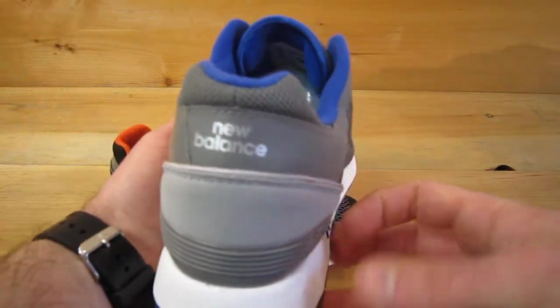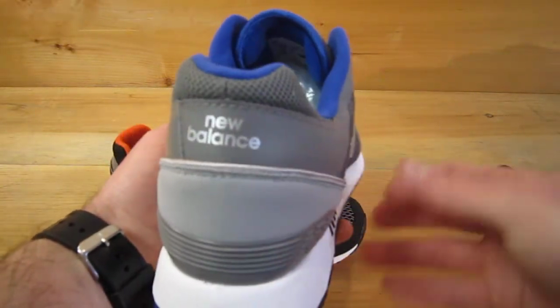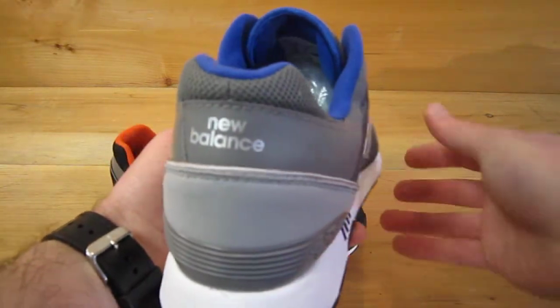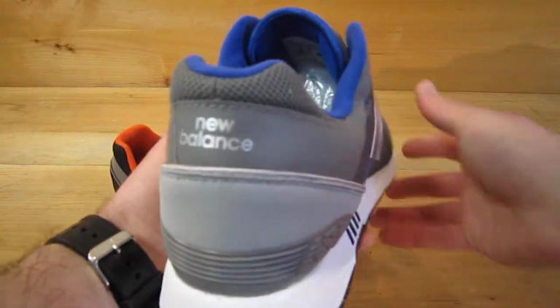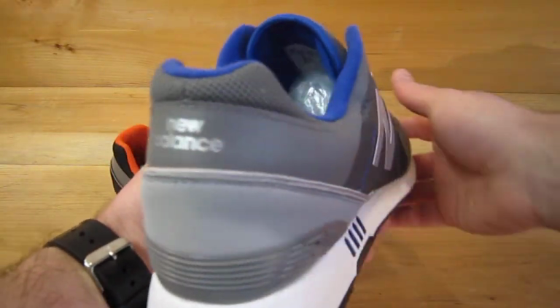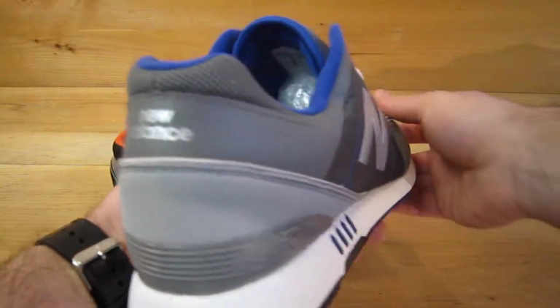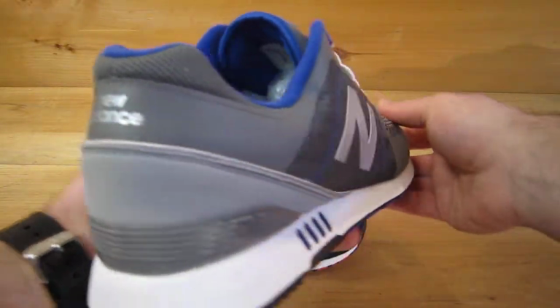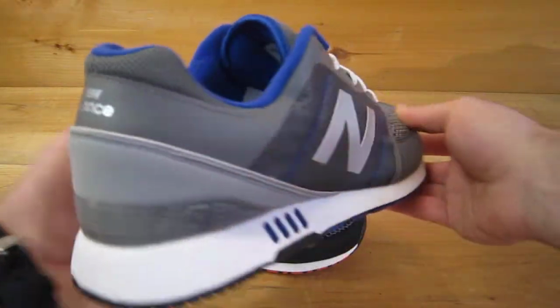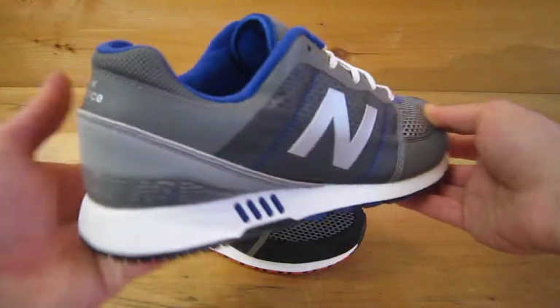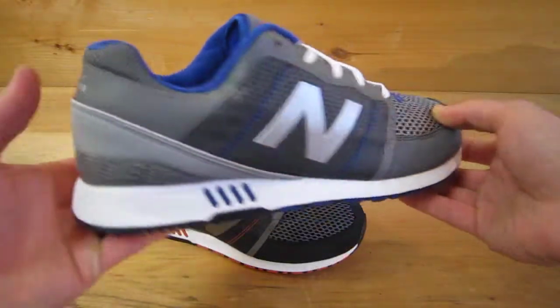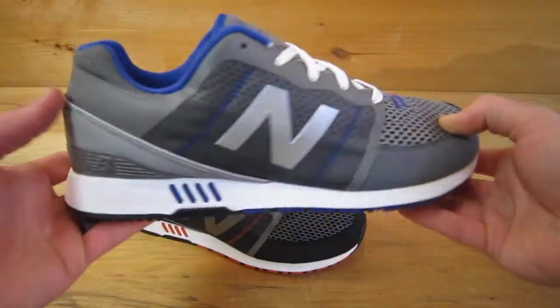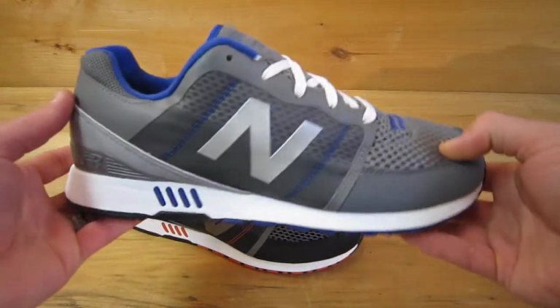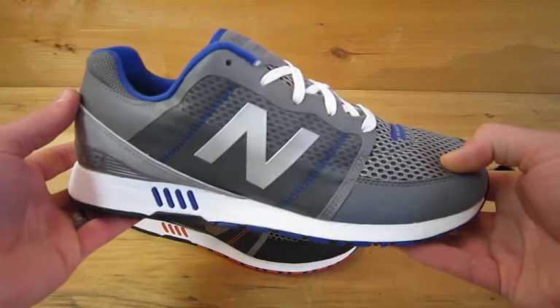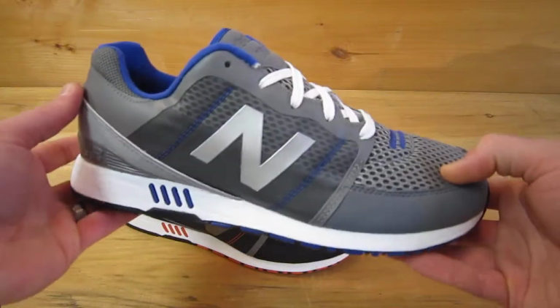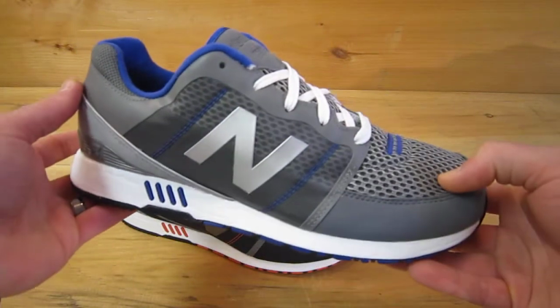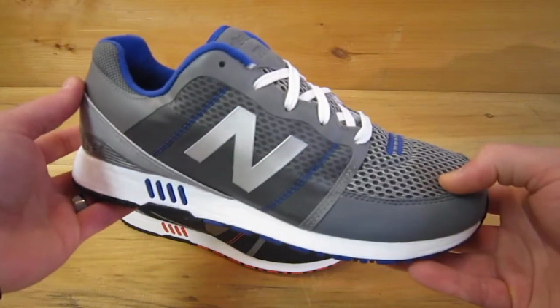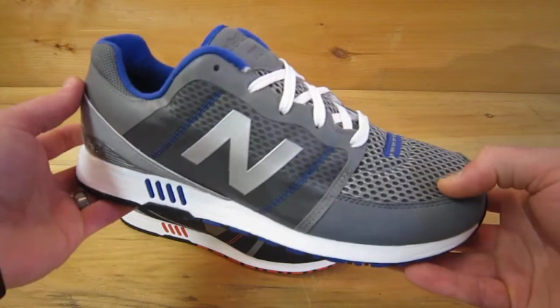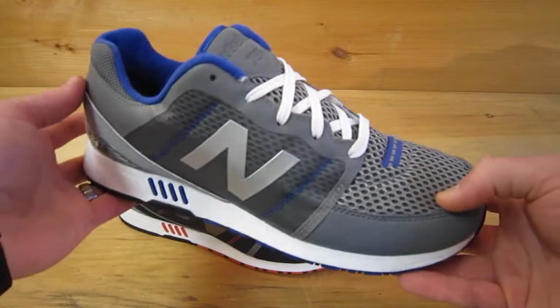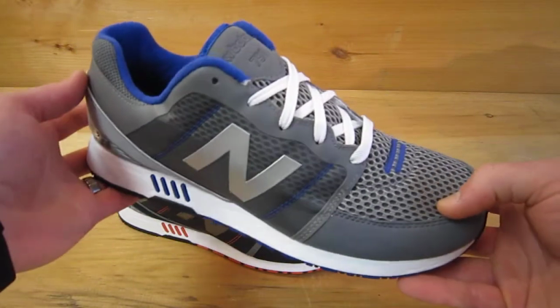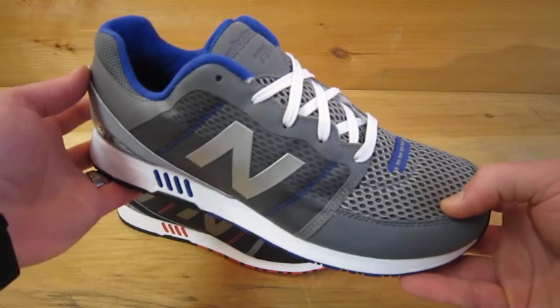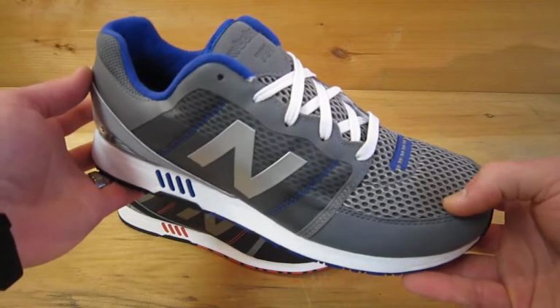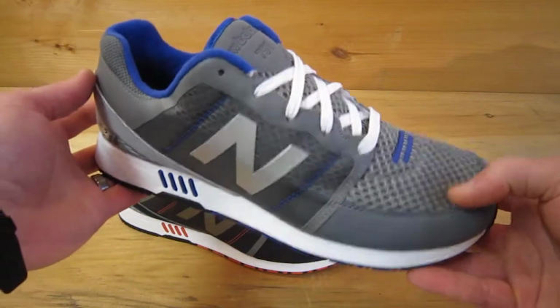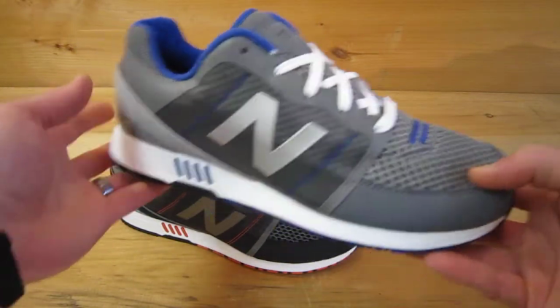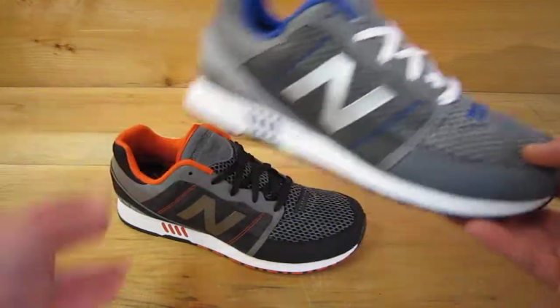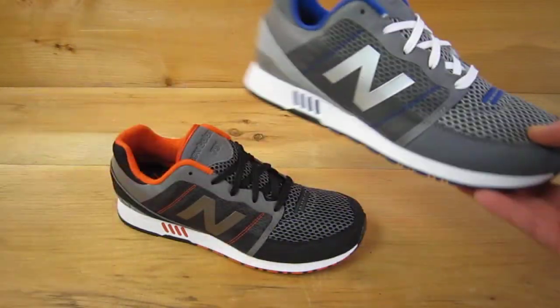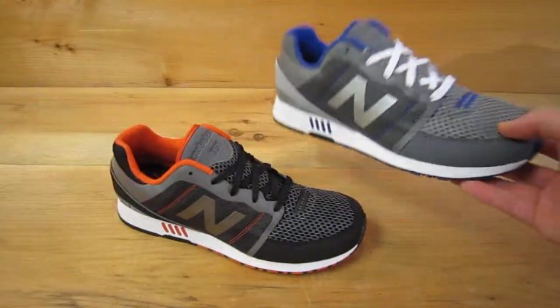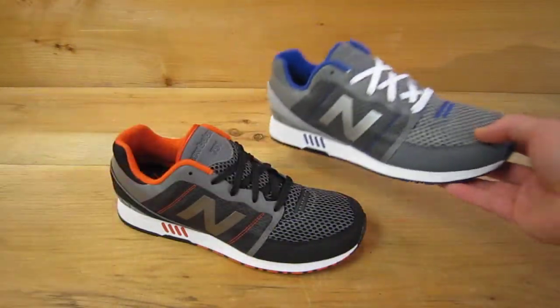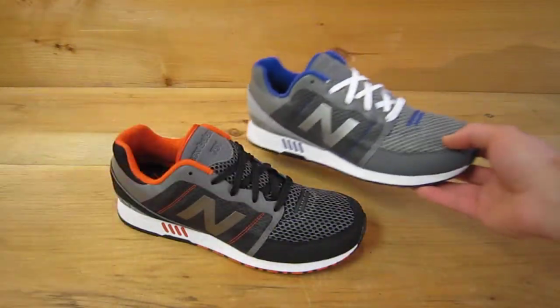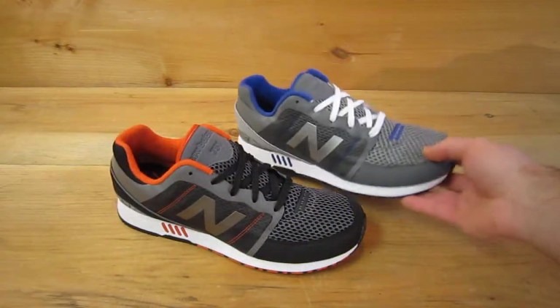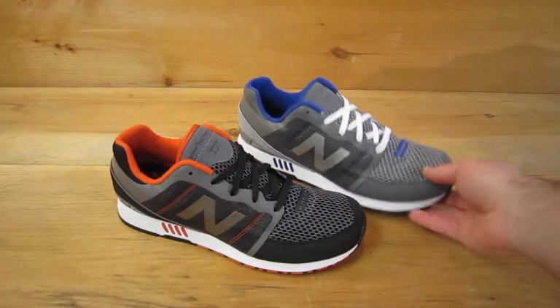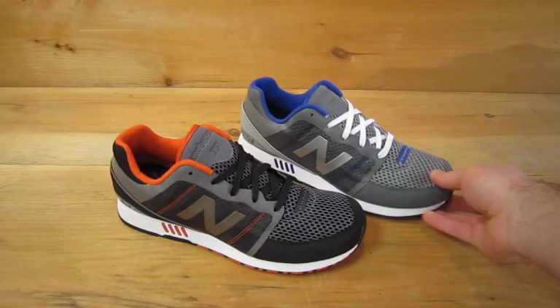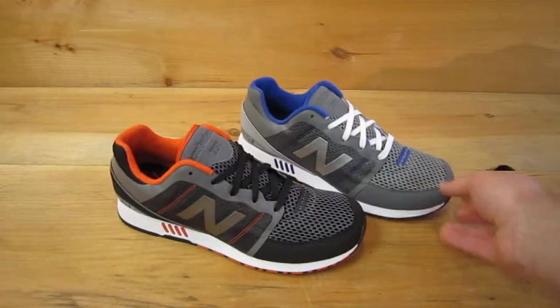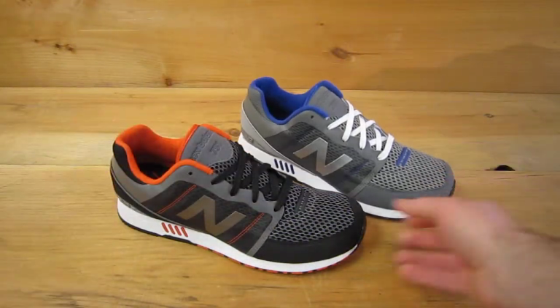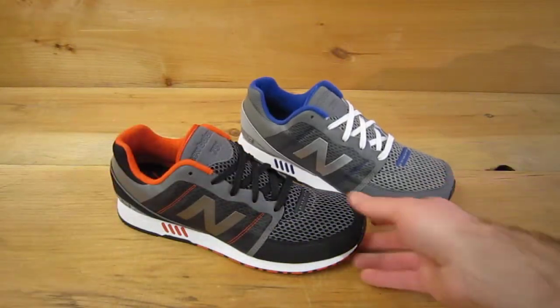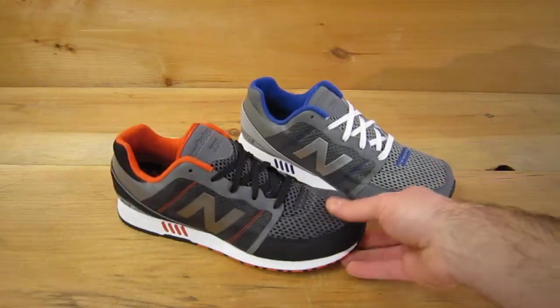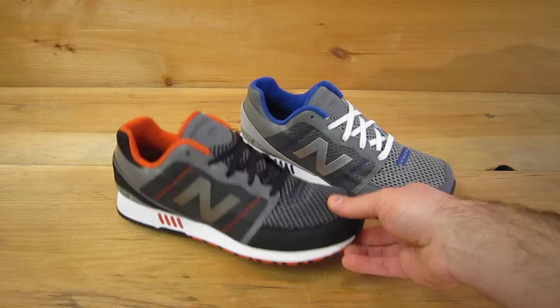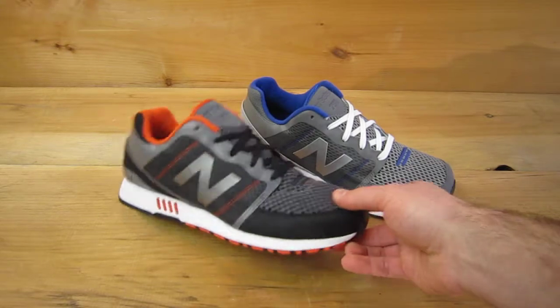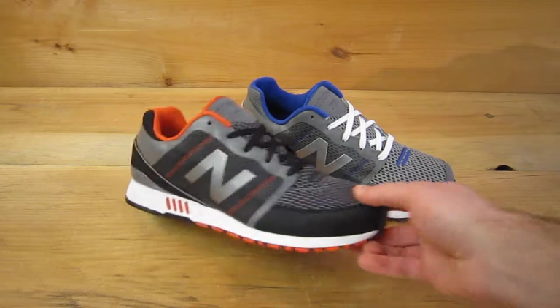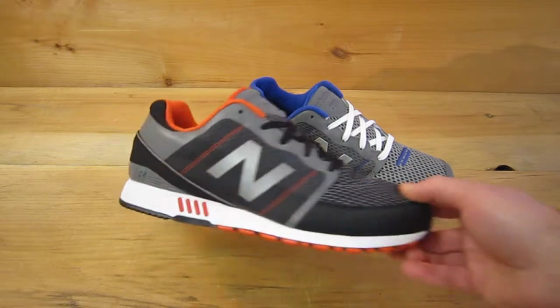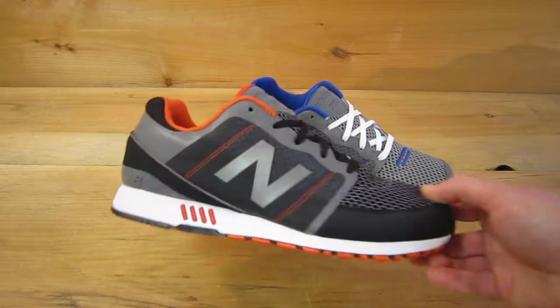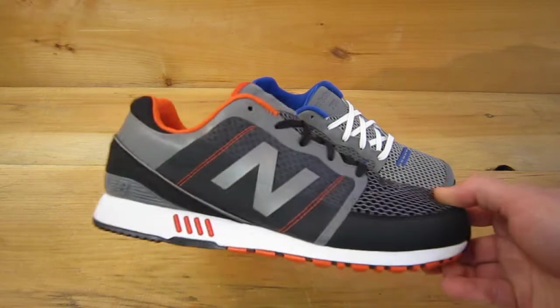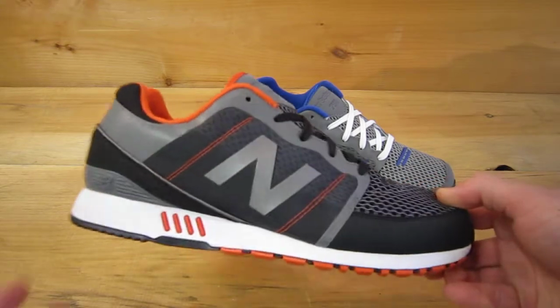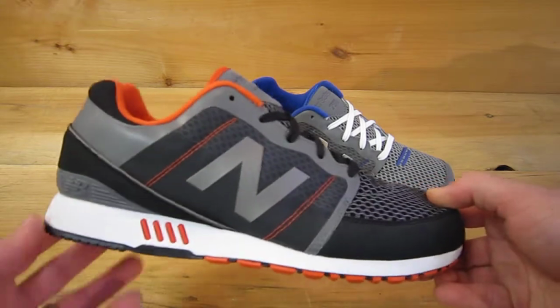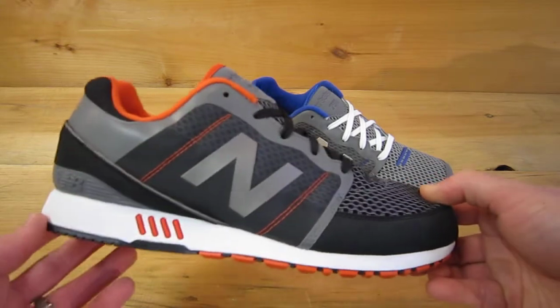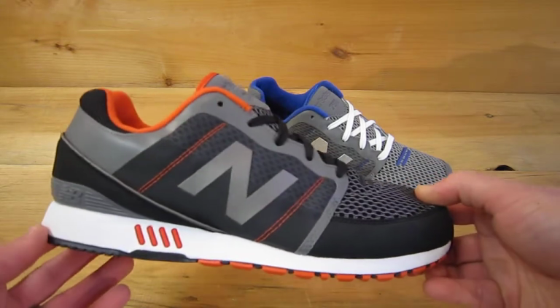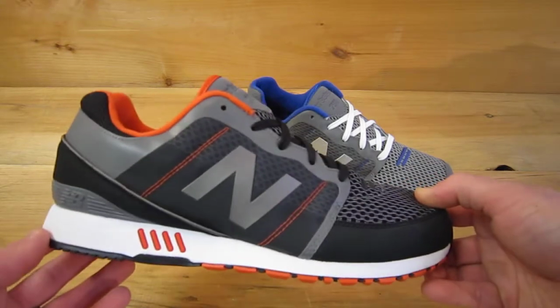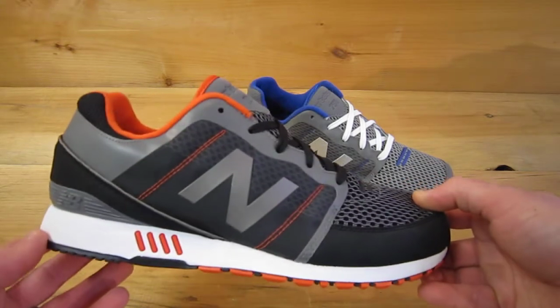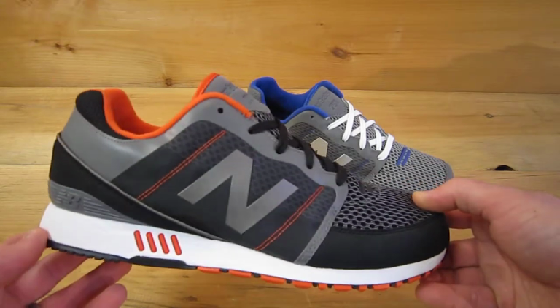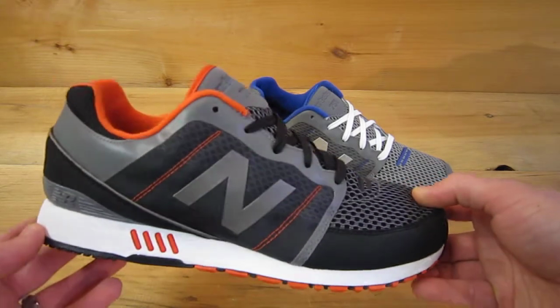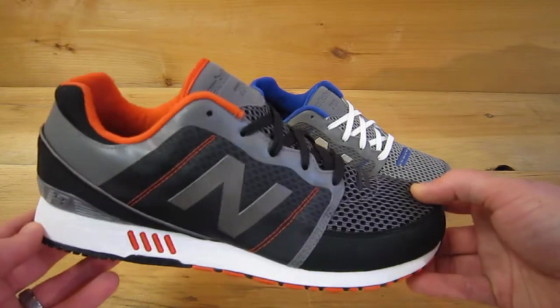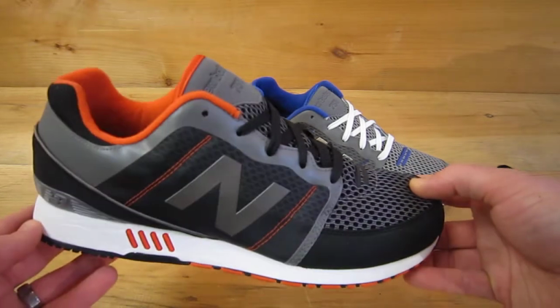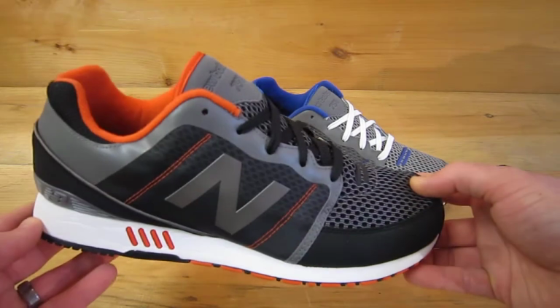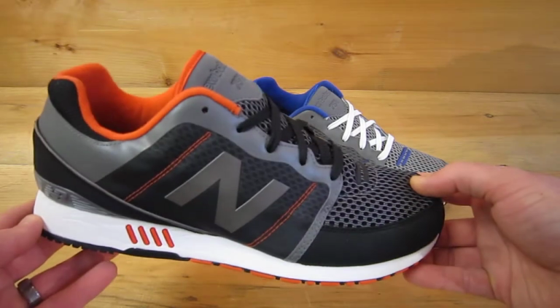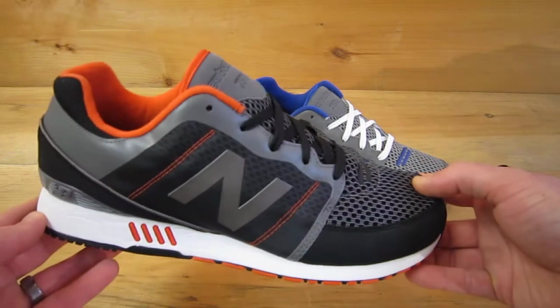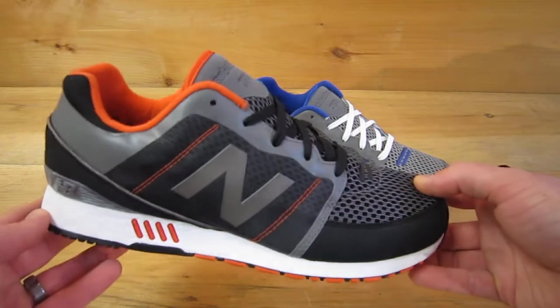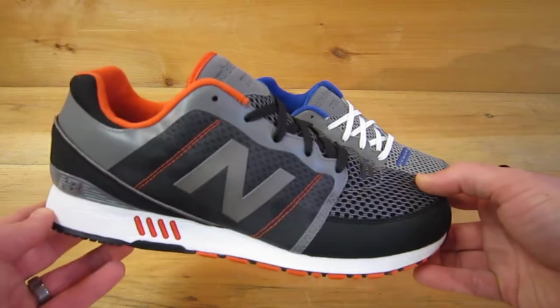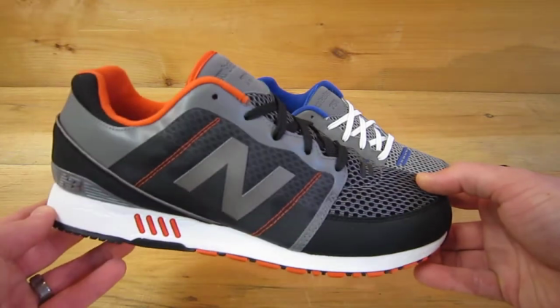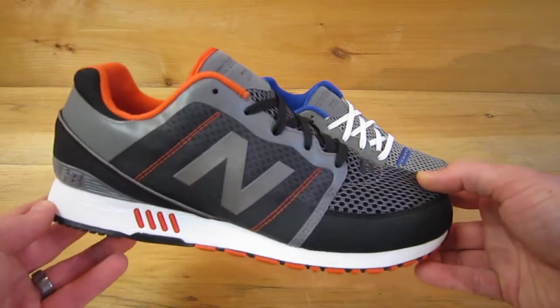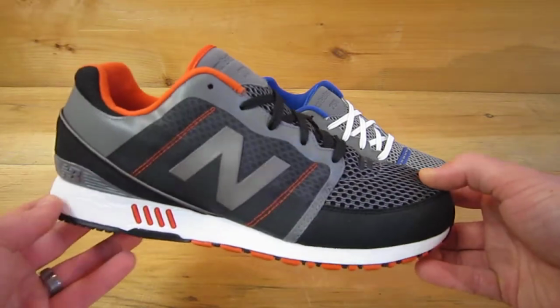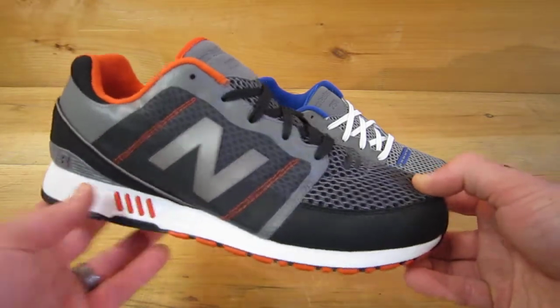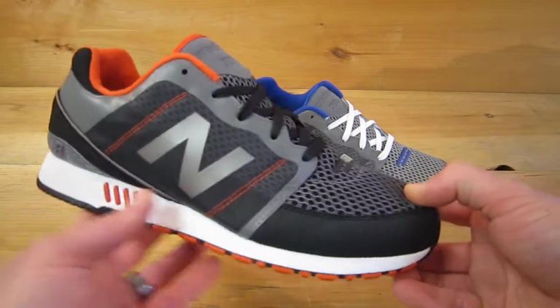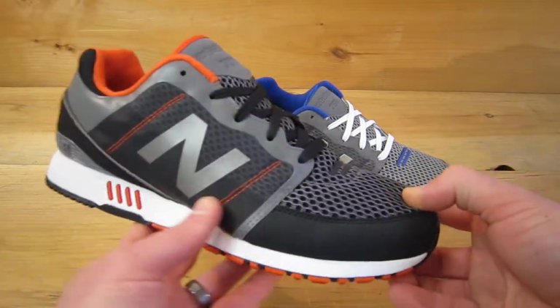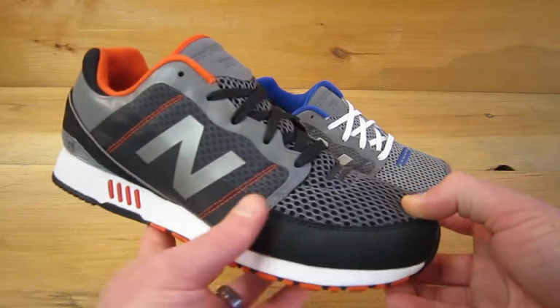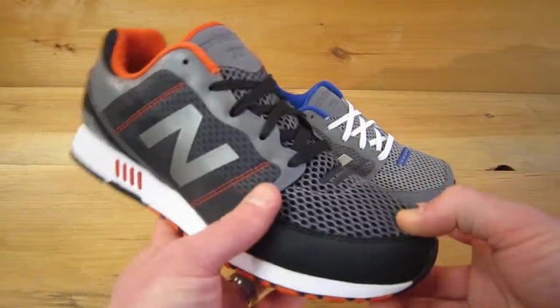It's shown here in the gray with the blue. And then we've also got a black with gray with orange hits.